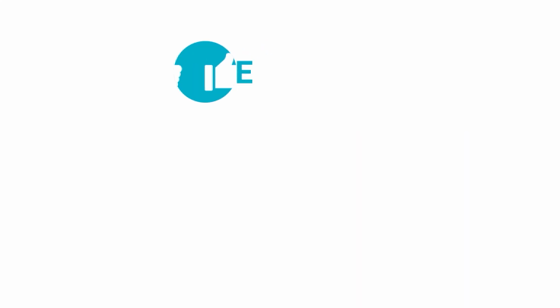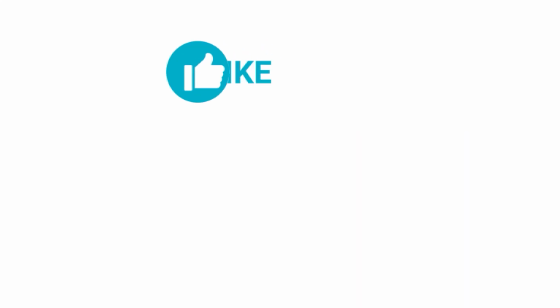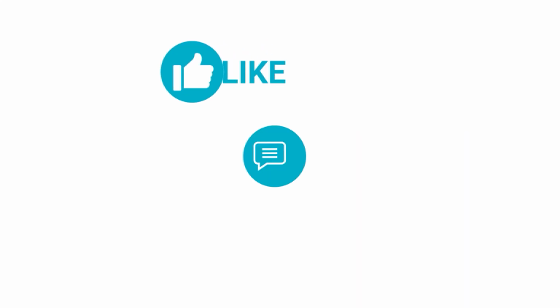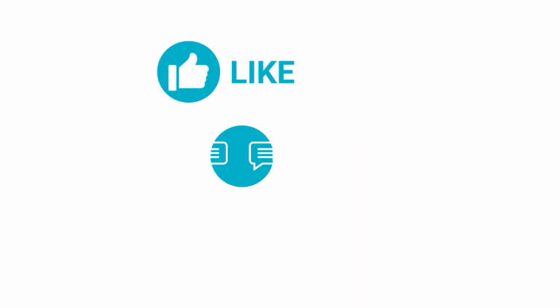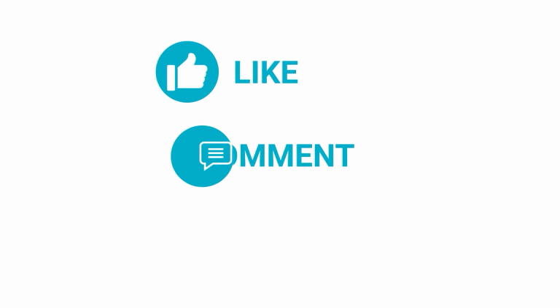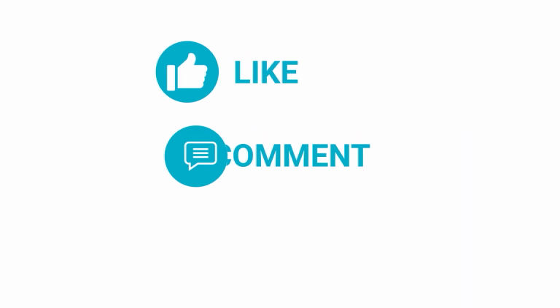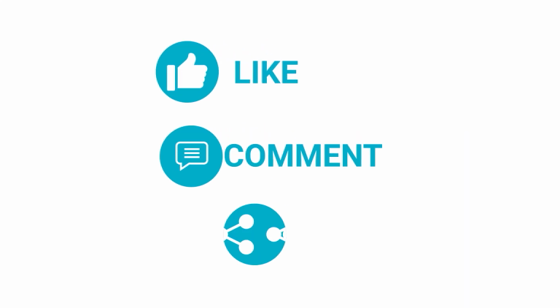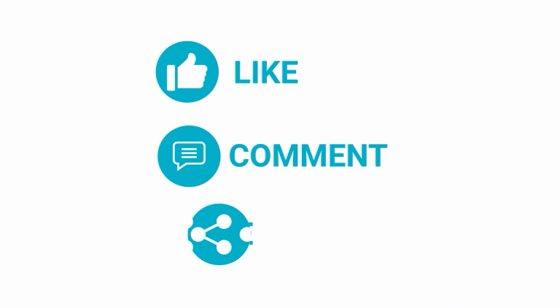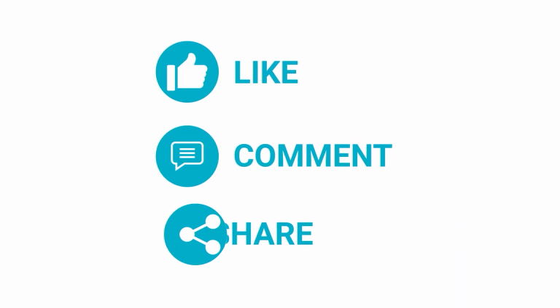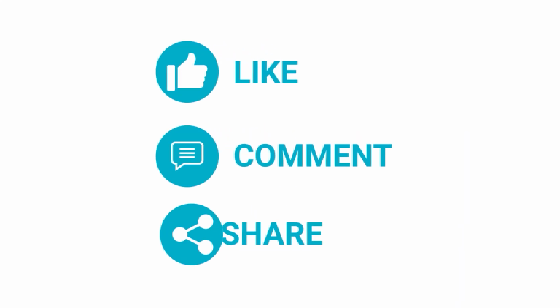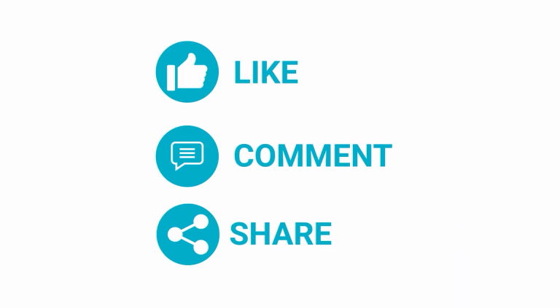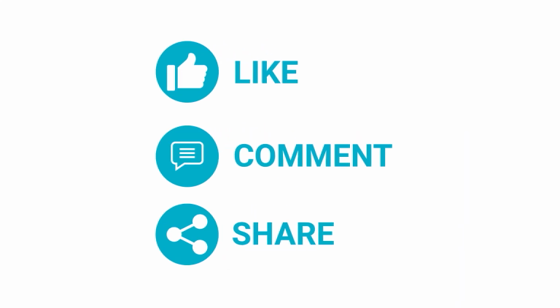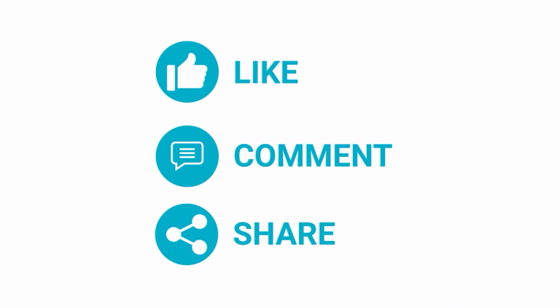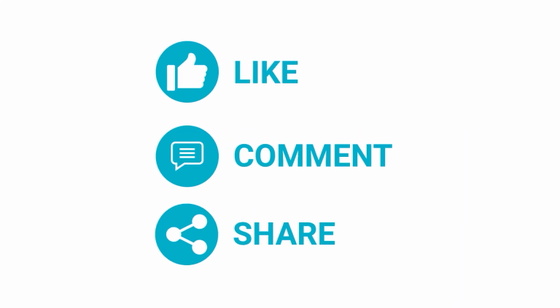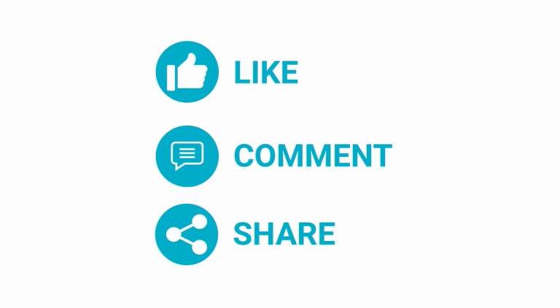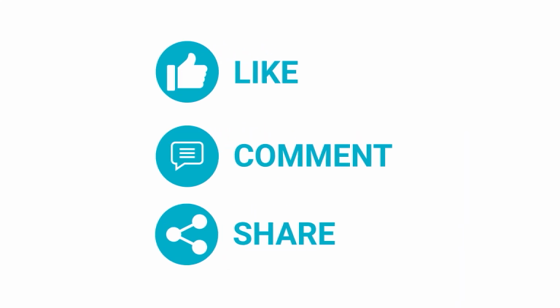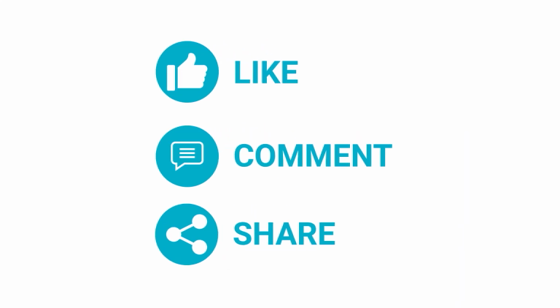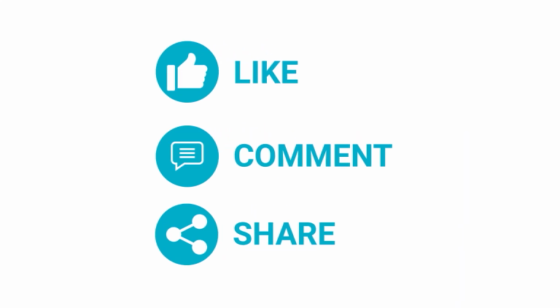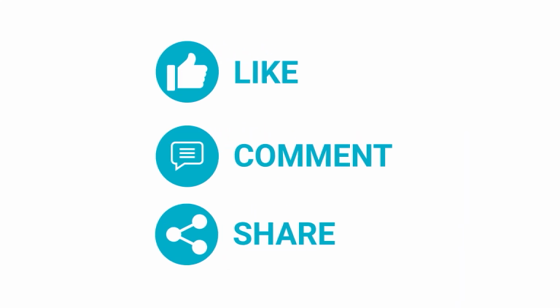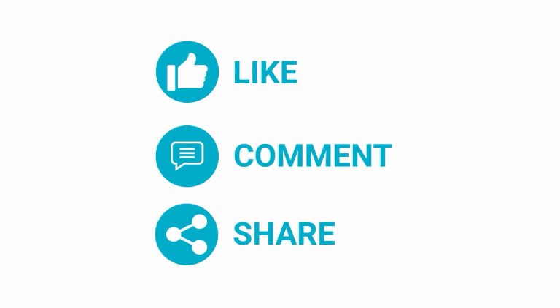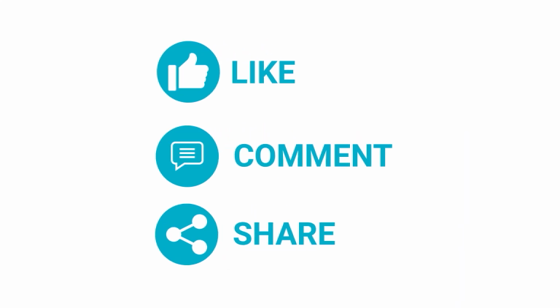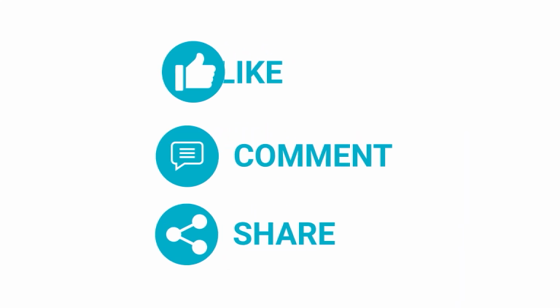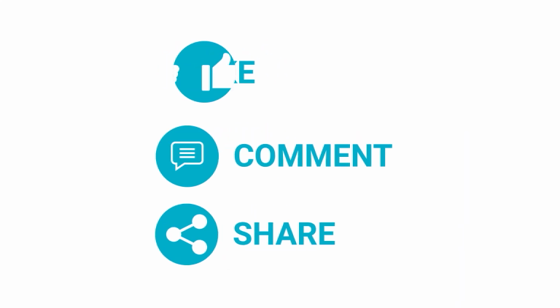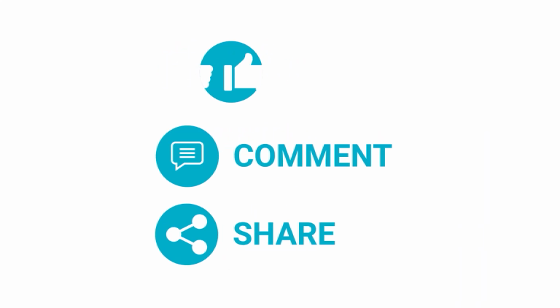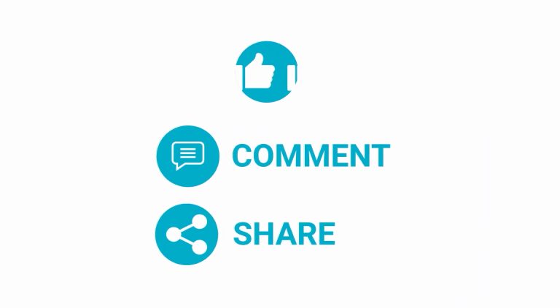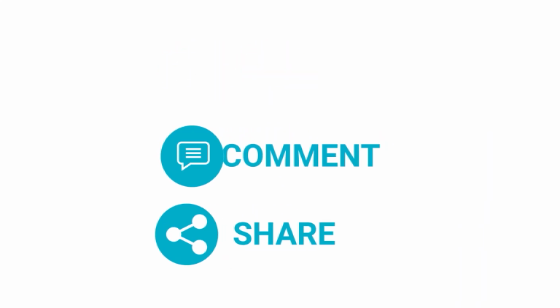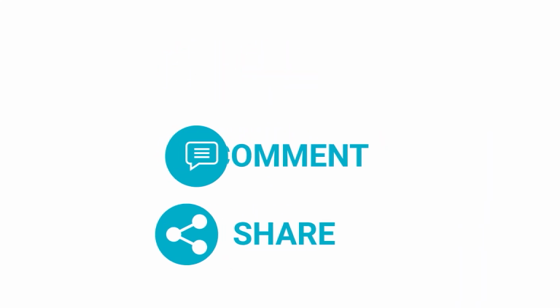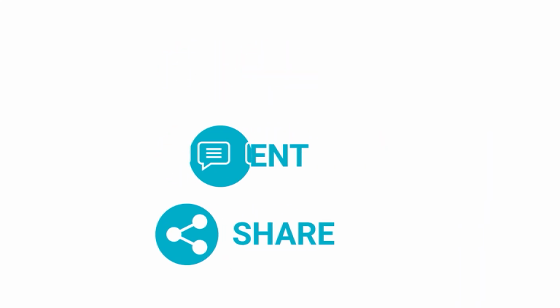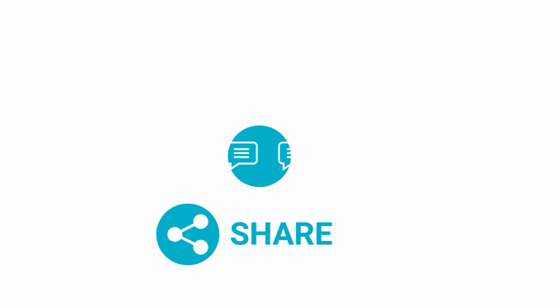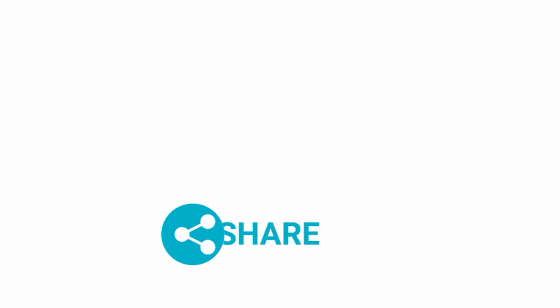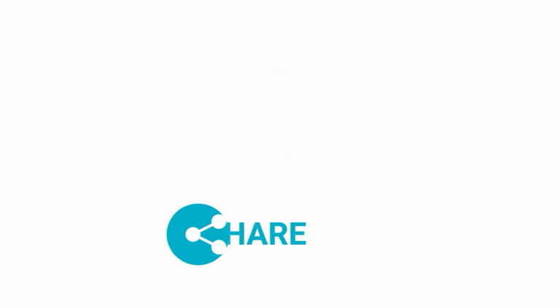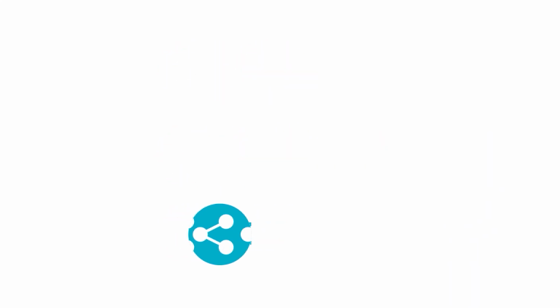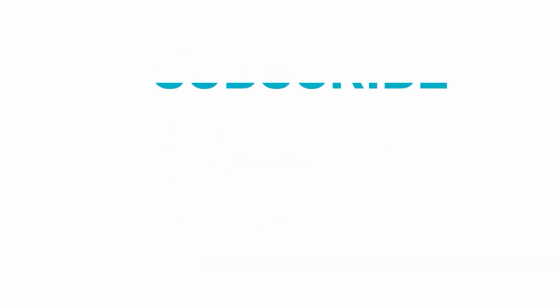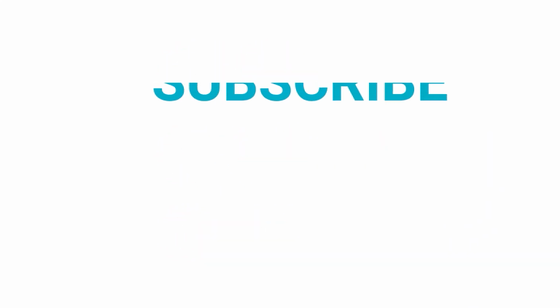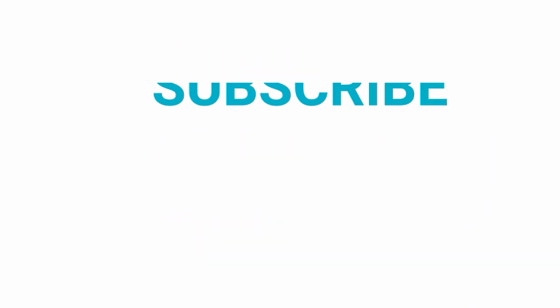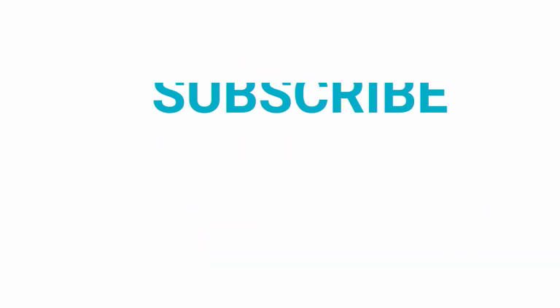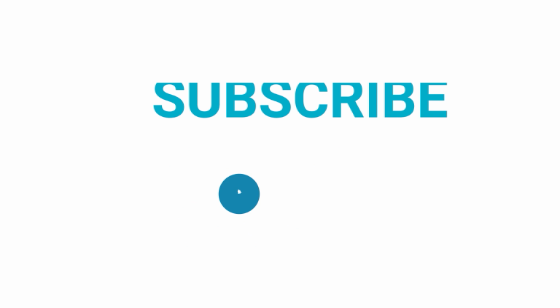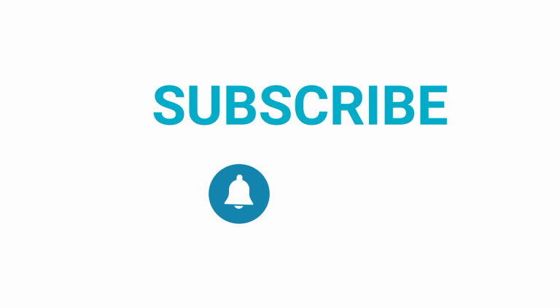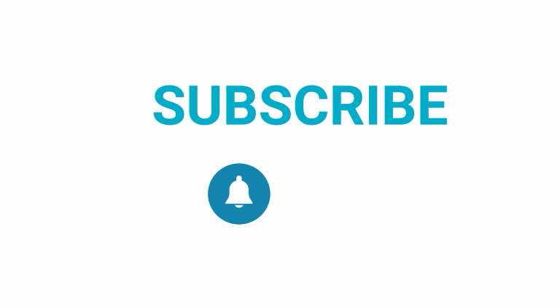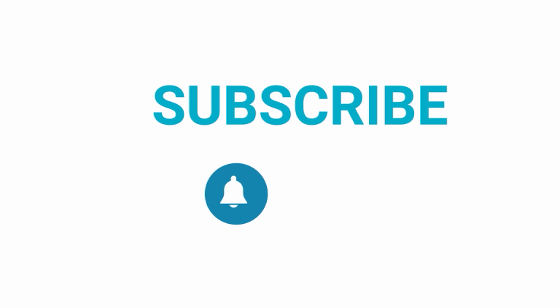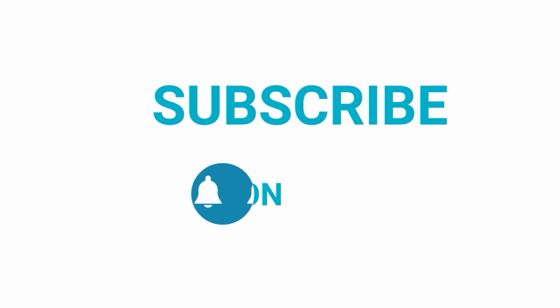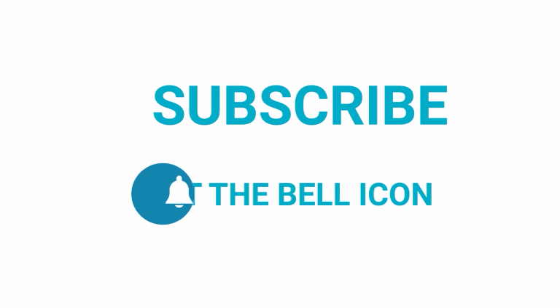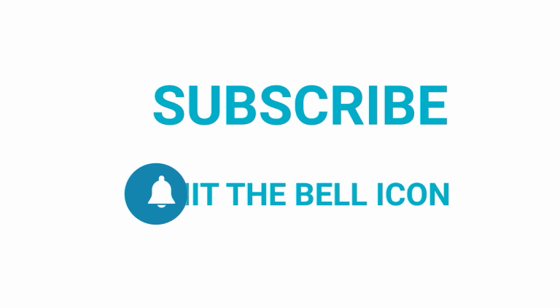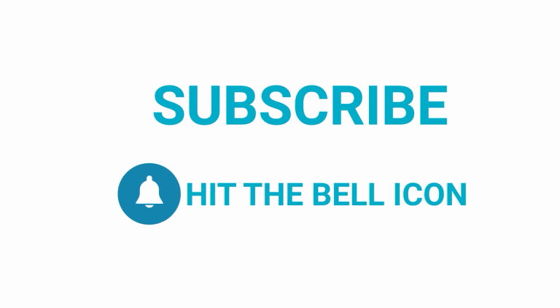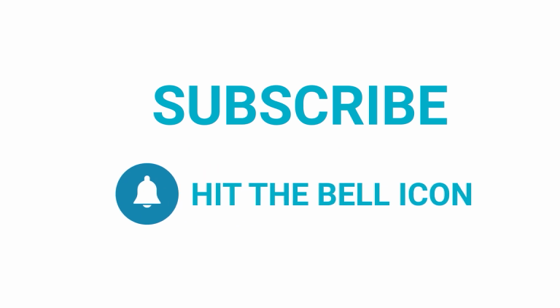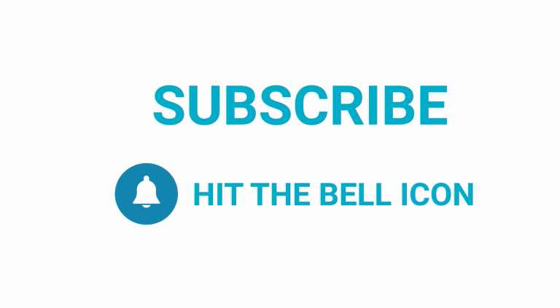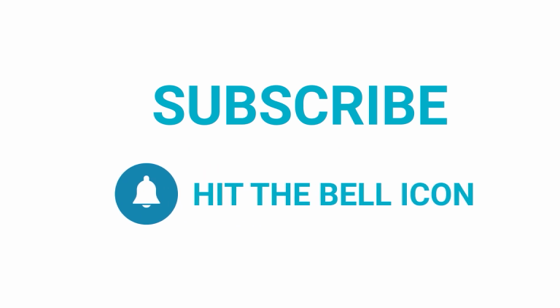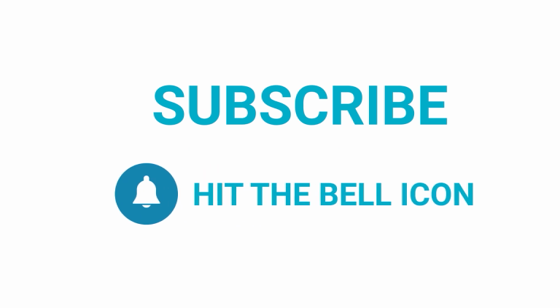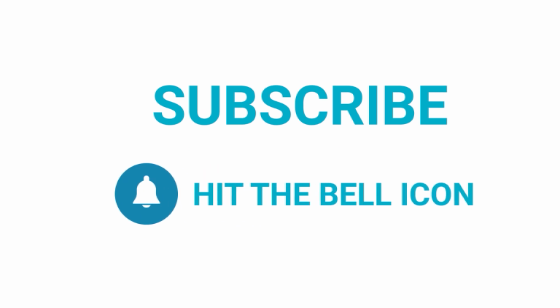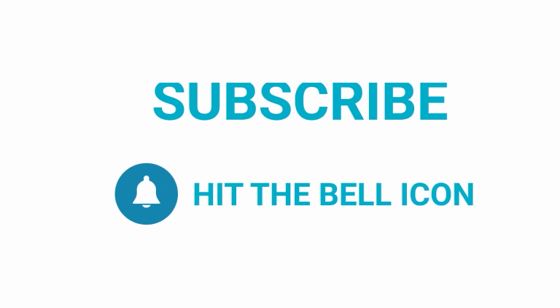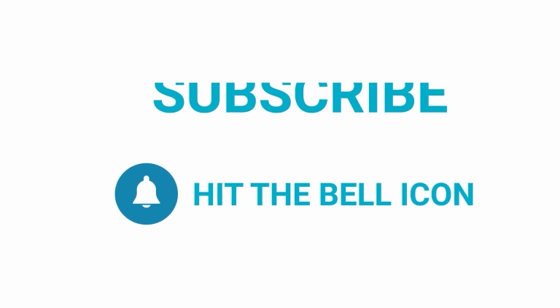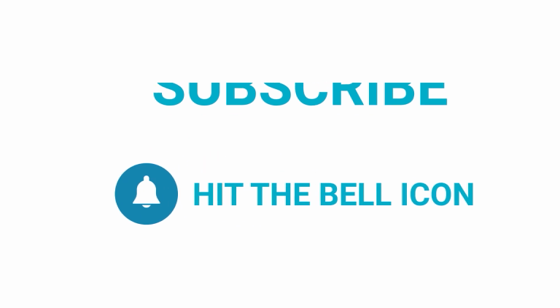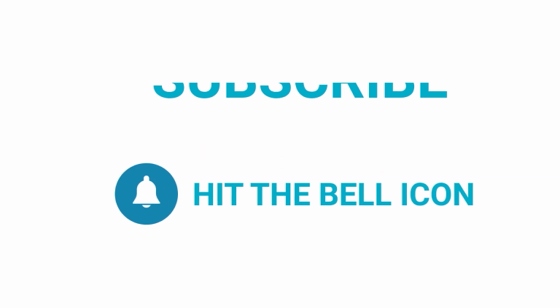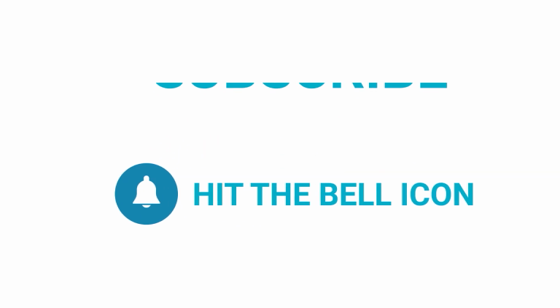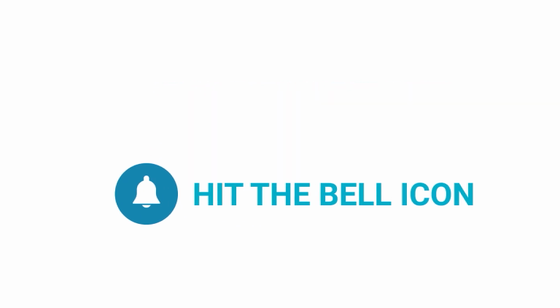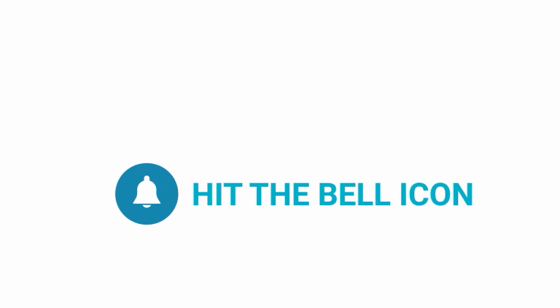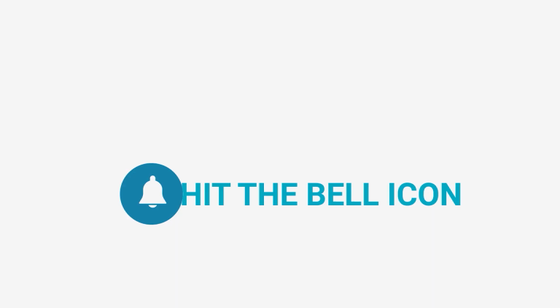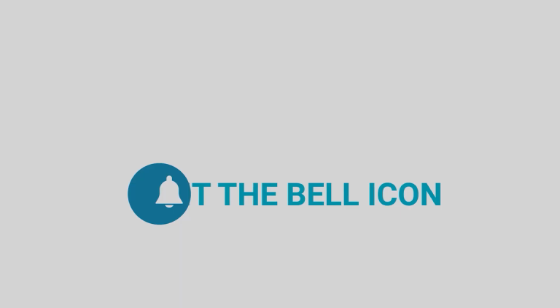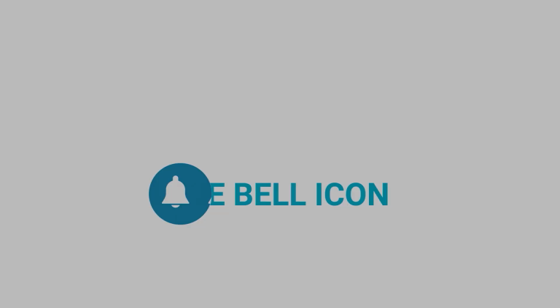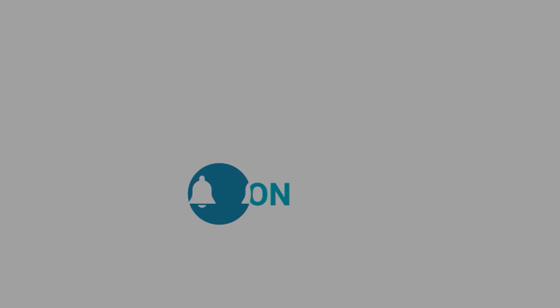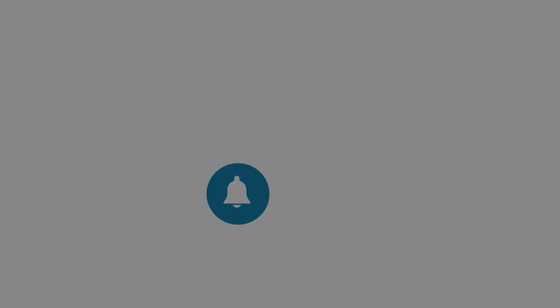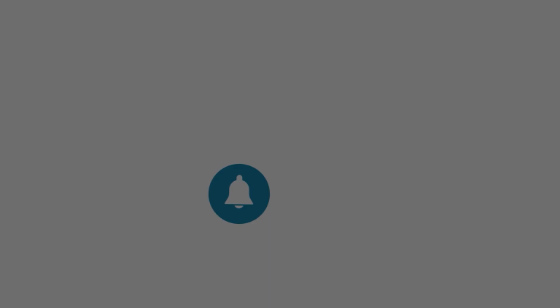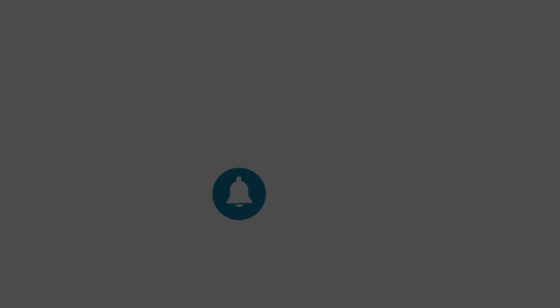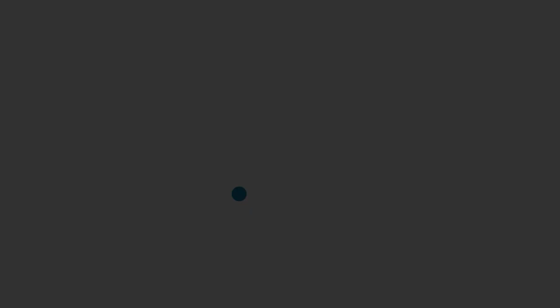Like, comment, and share with your friends if you find this video helpful. Subscribe to our channel if you want more videos like this on your feed.